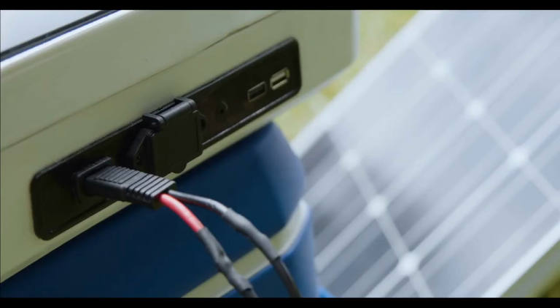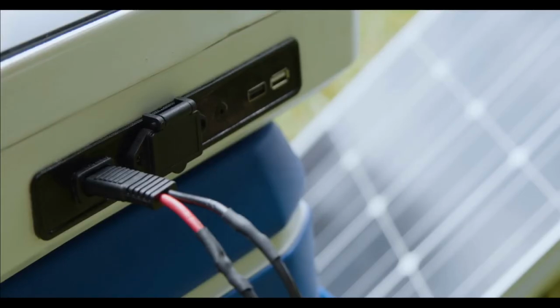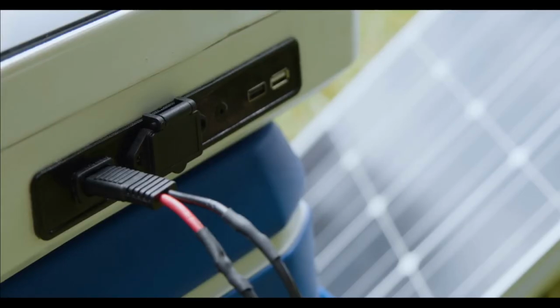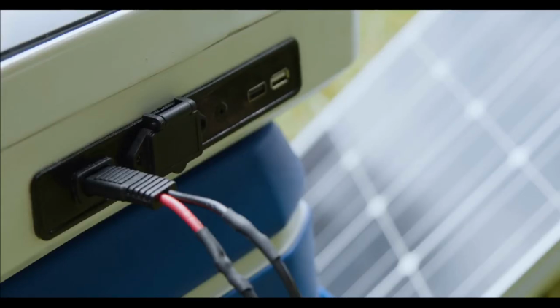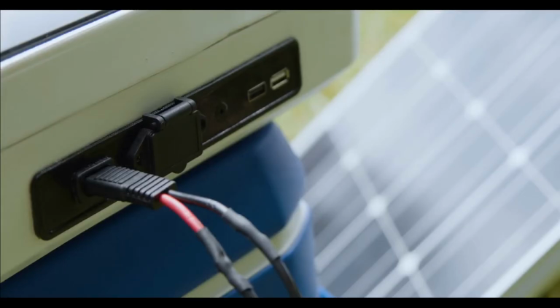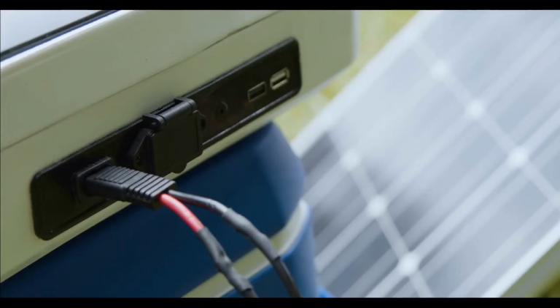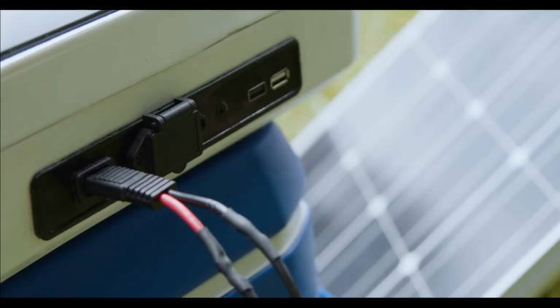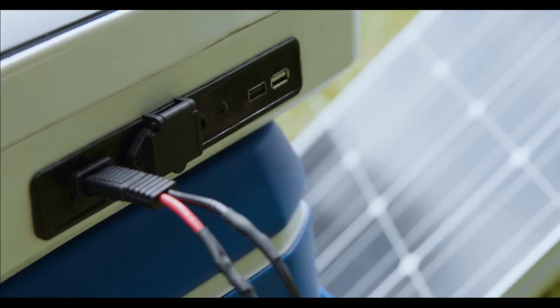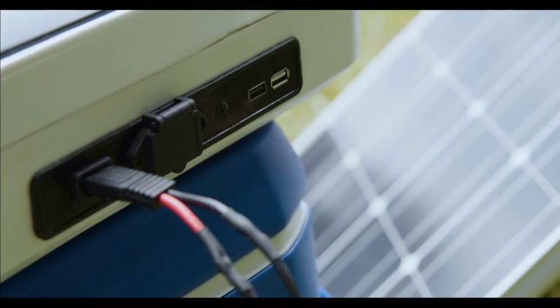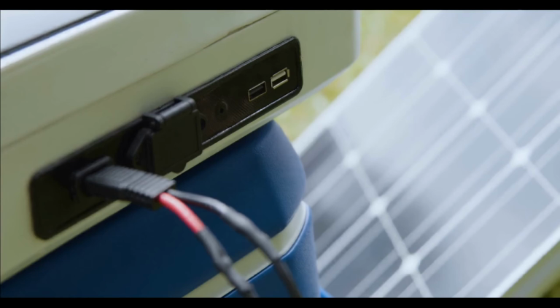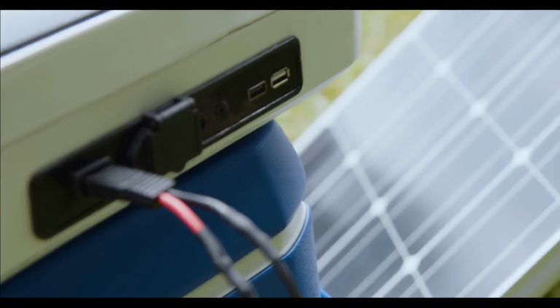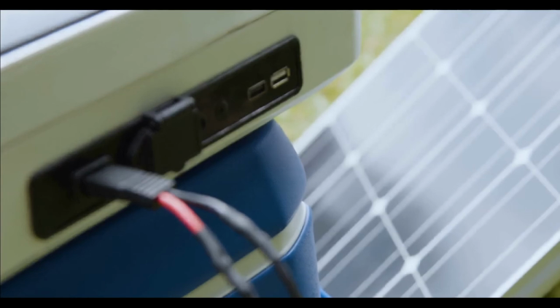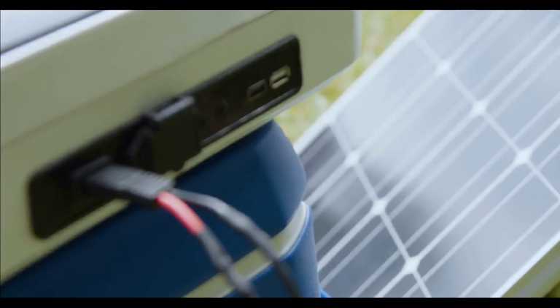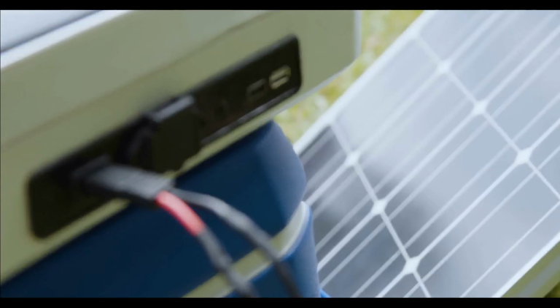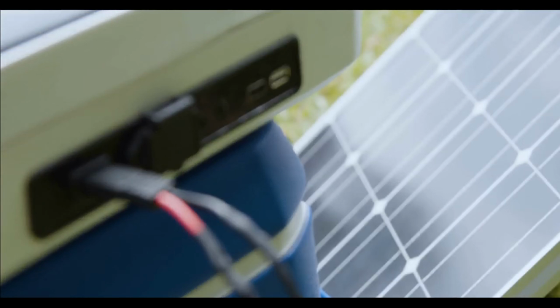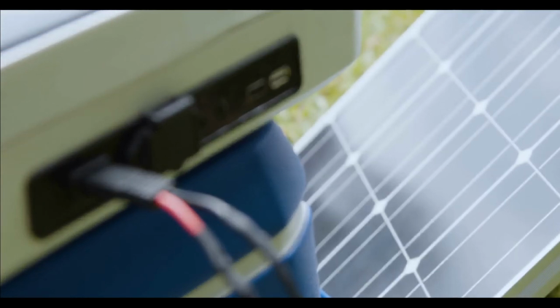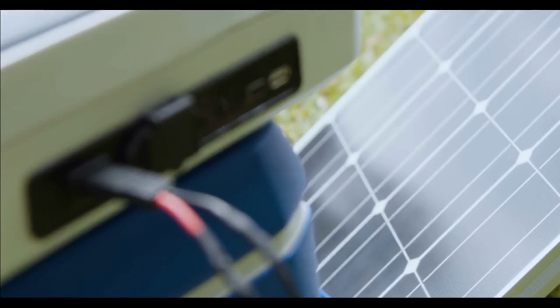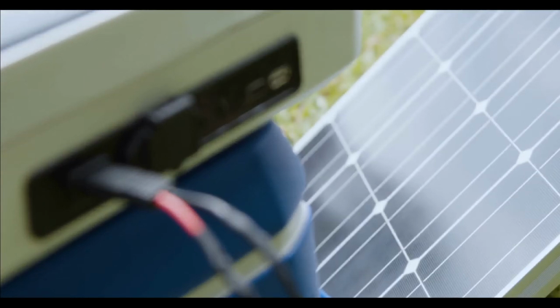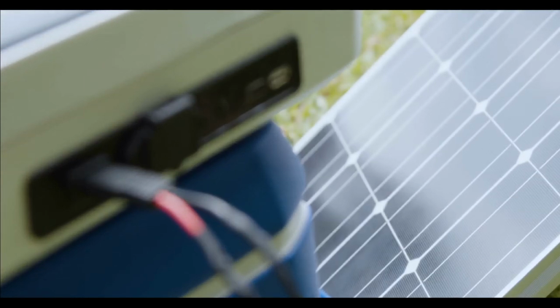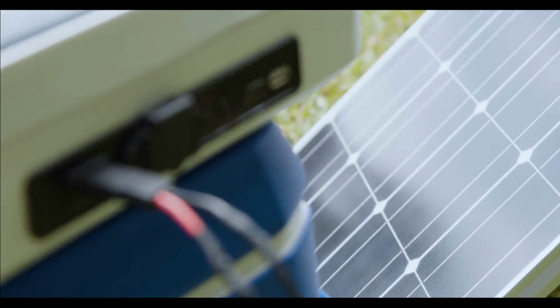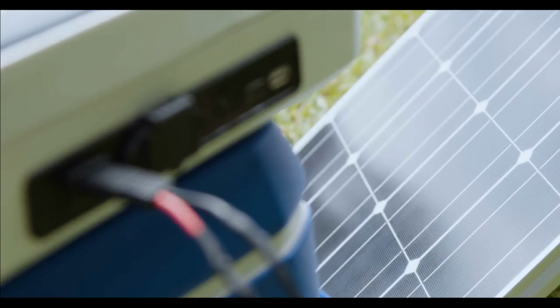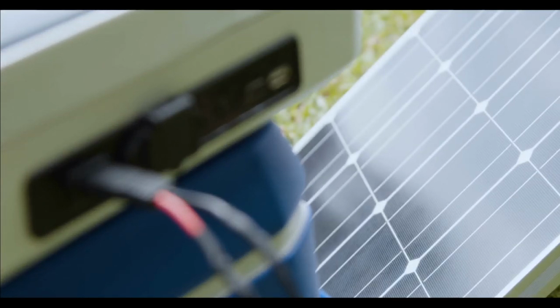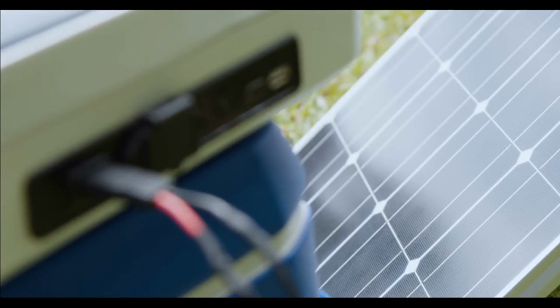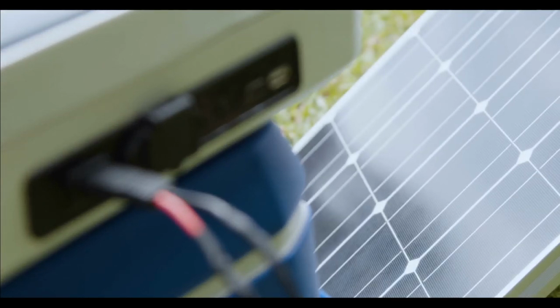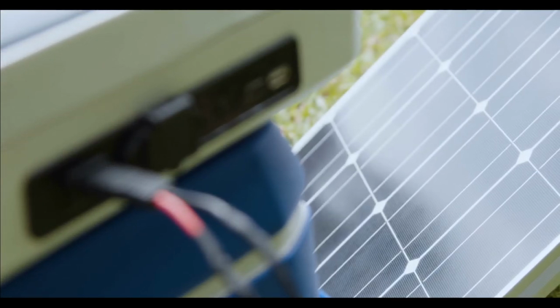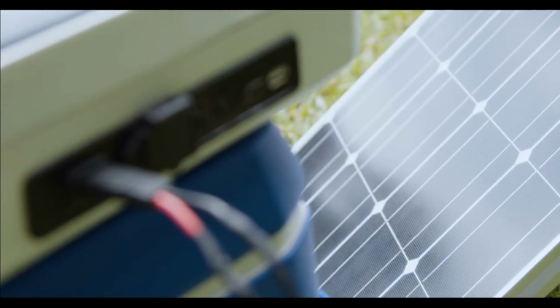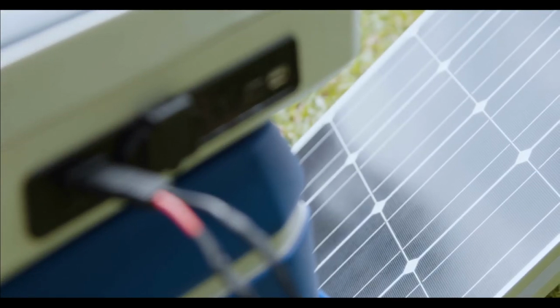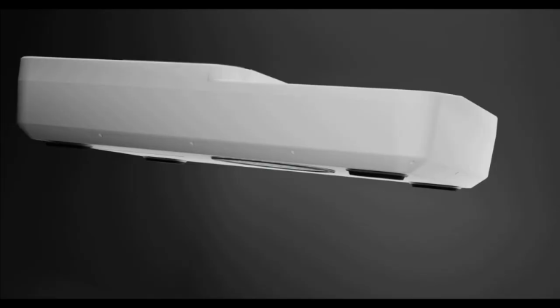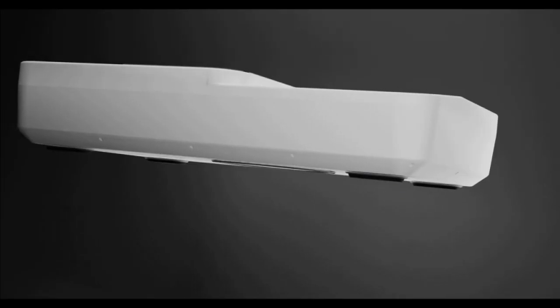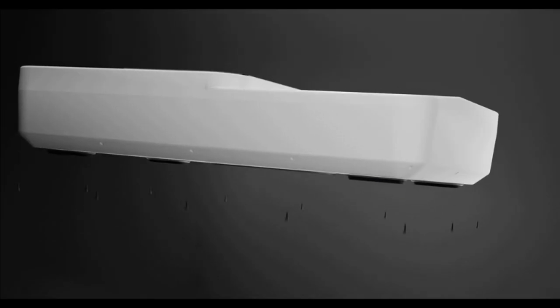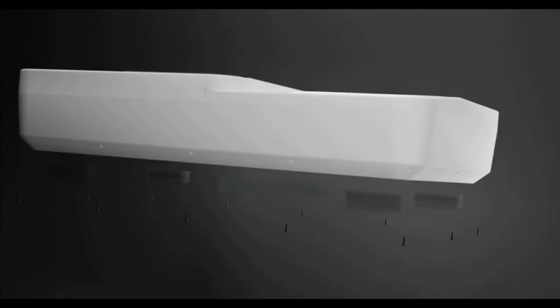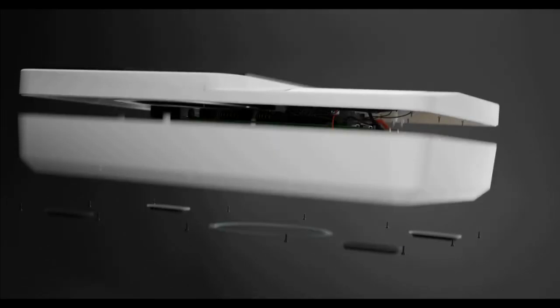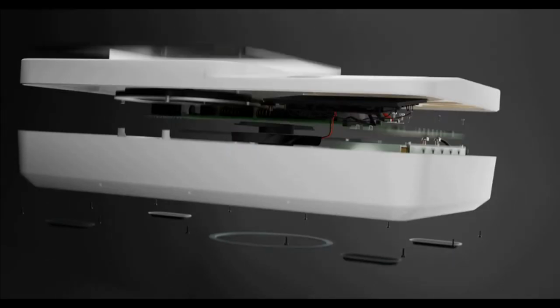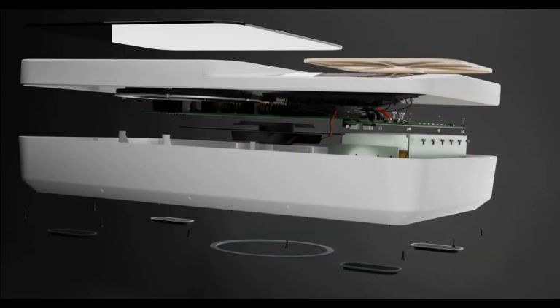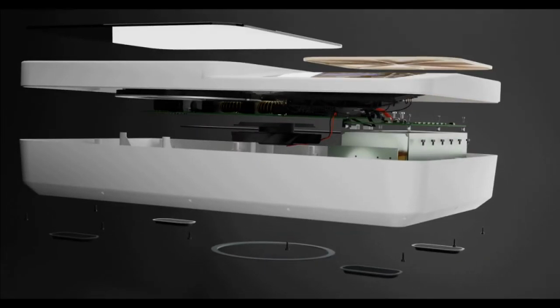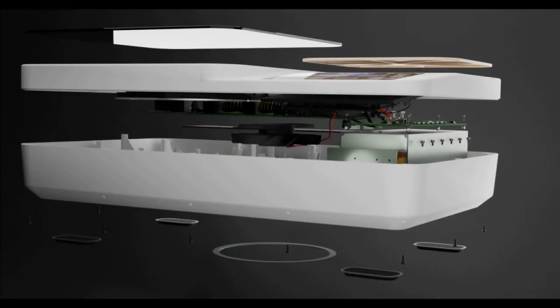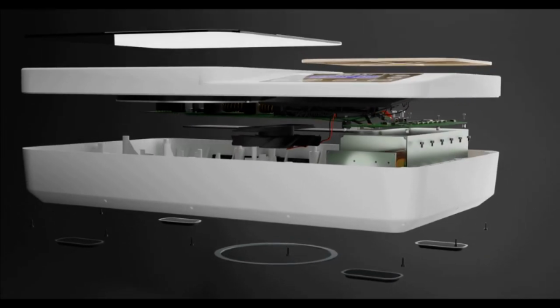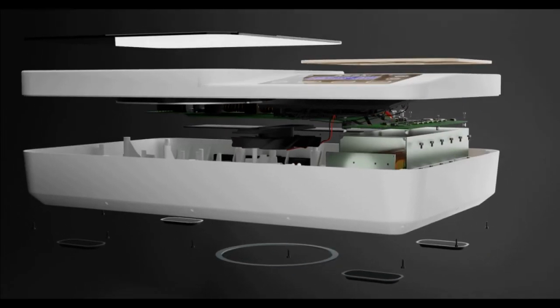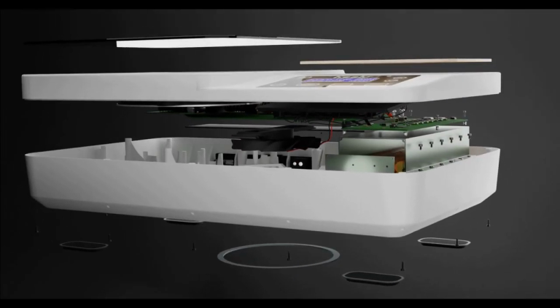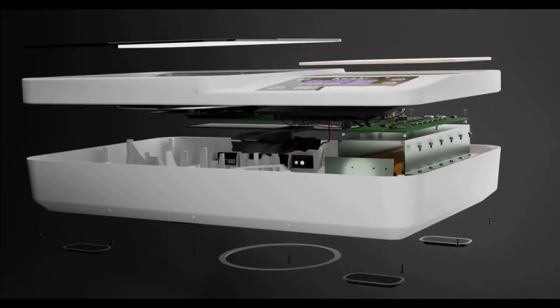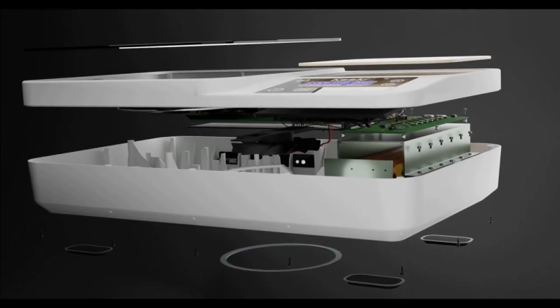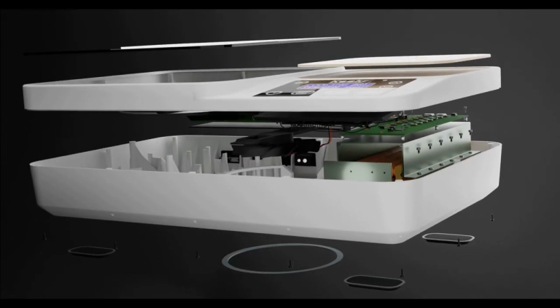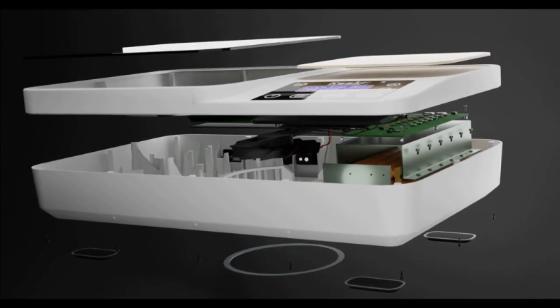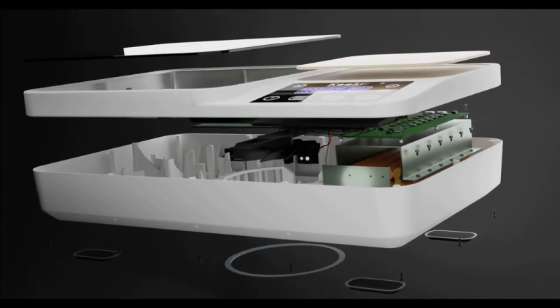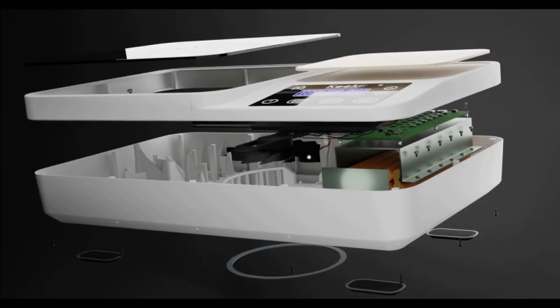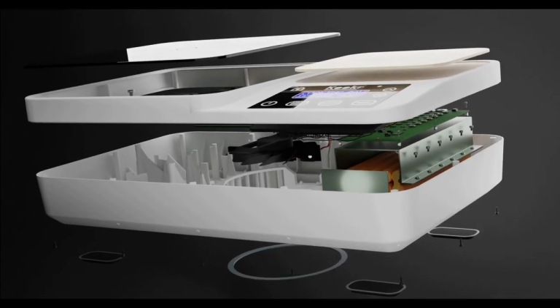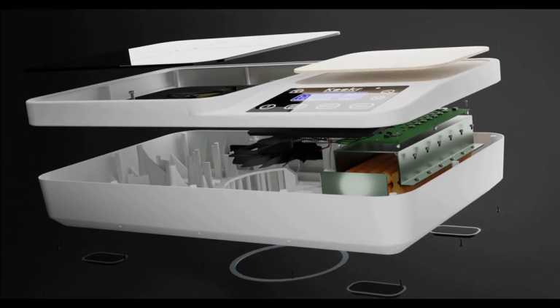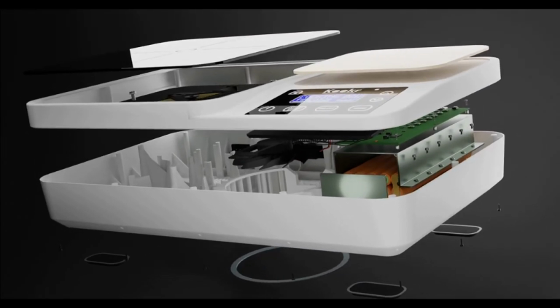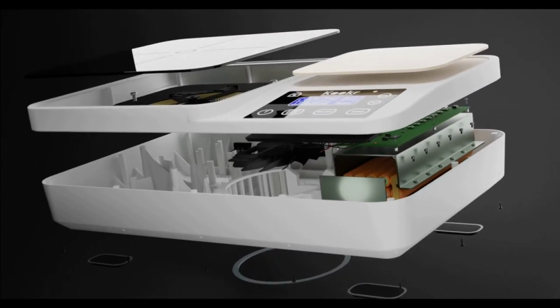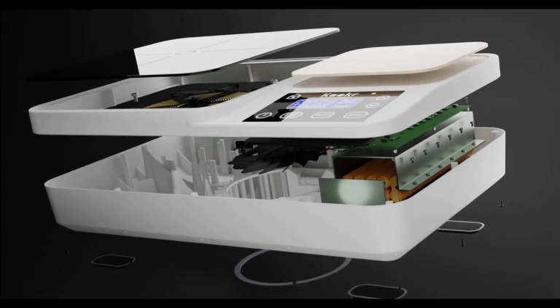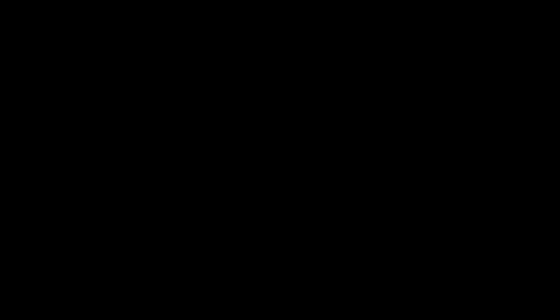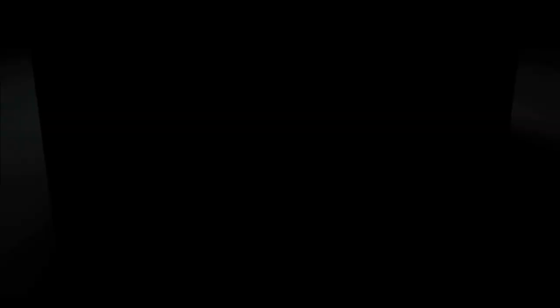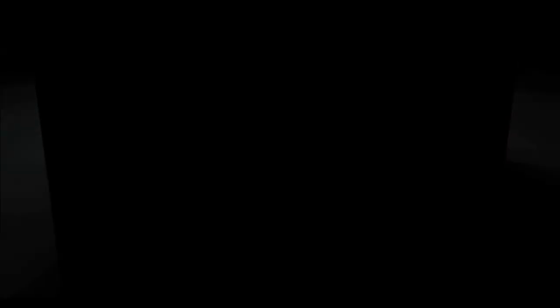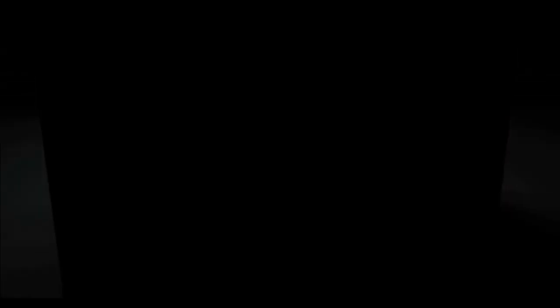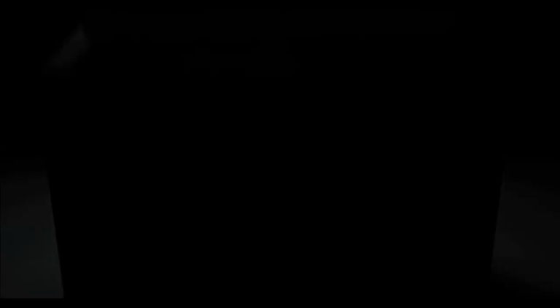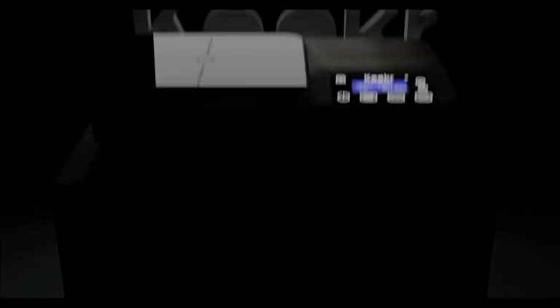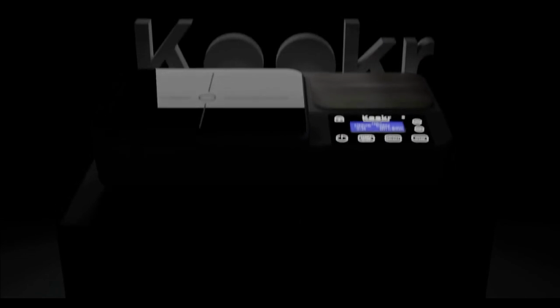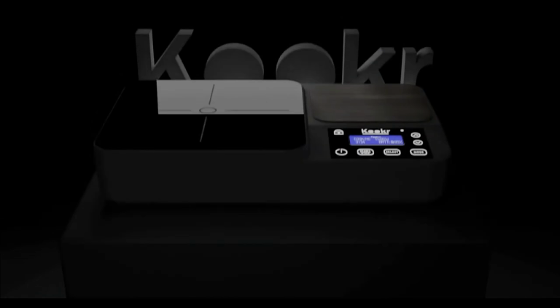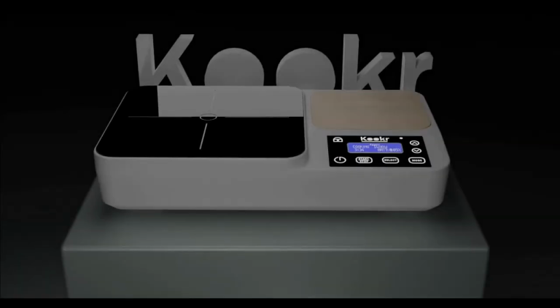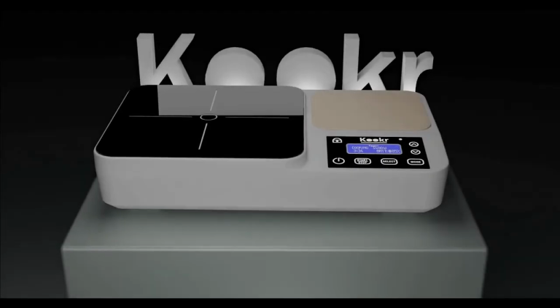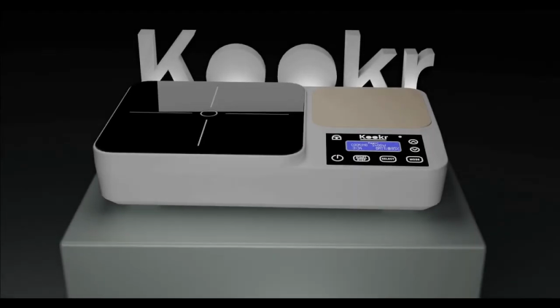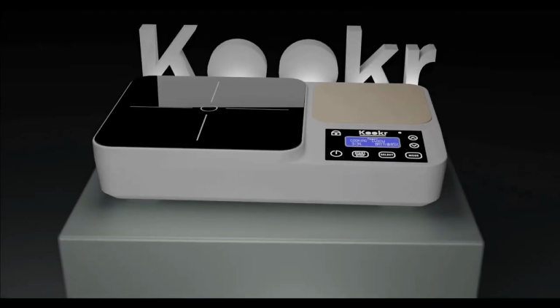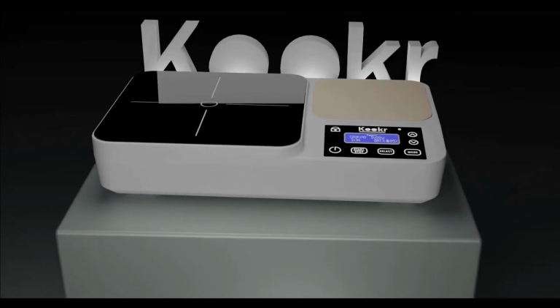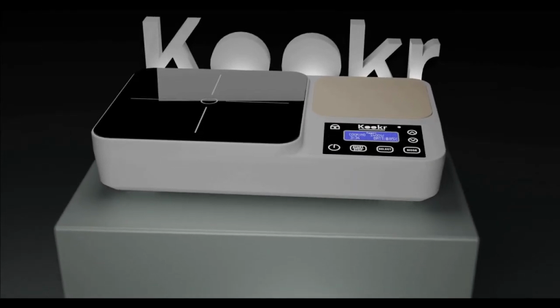Cookr can be charged by solar power. Help us take Cookr from our functional prototype to production by the end of this year.